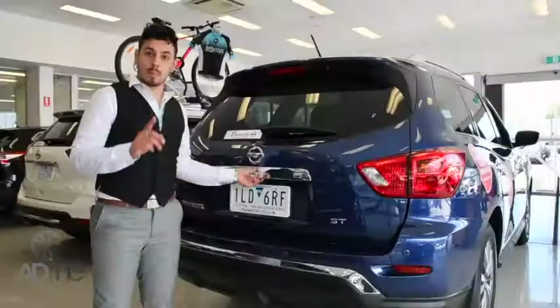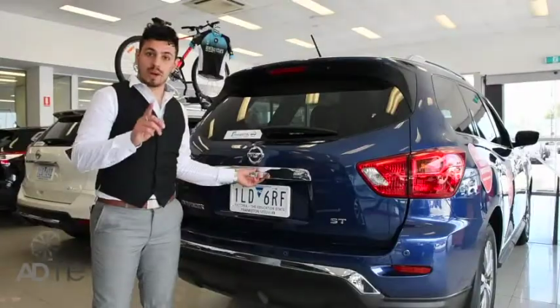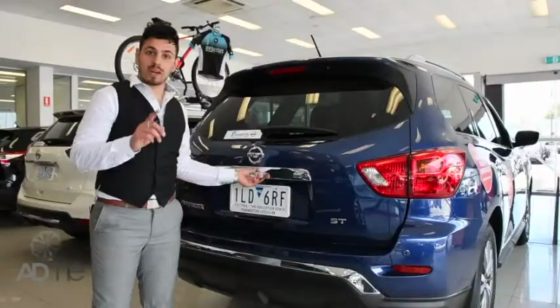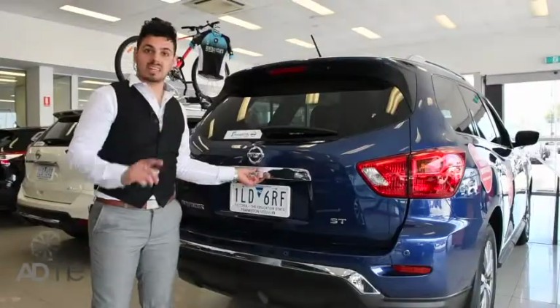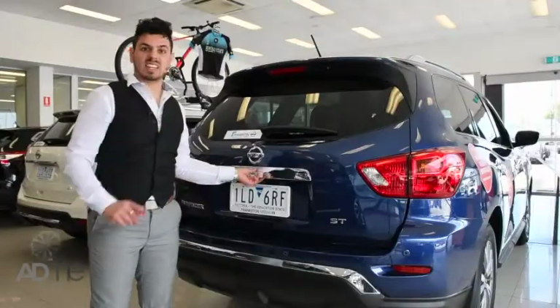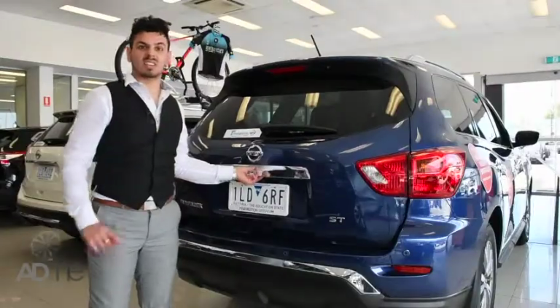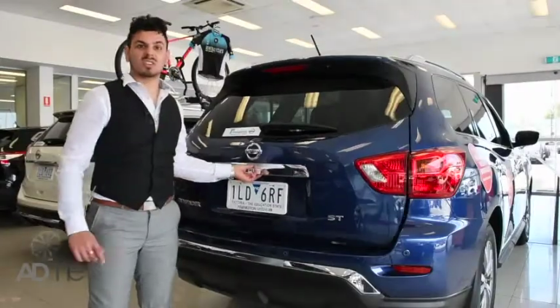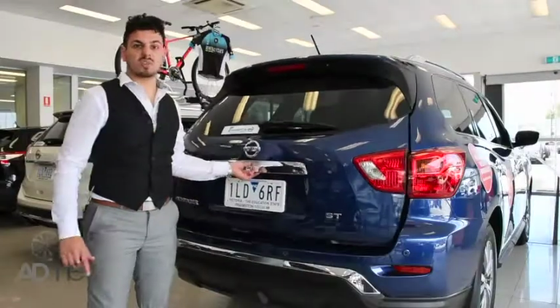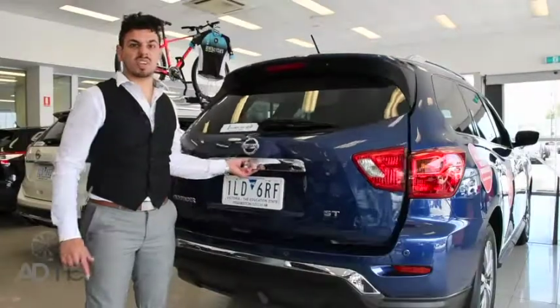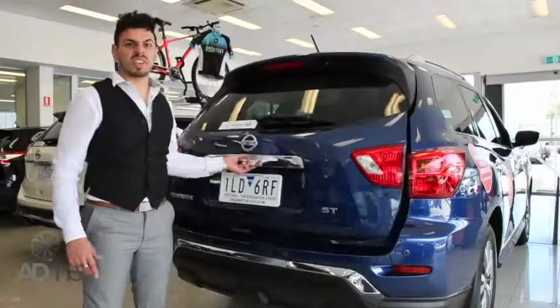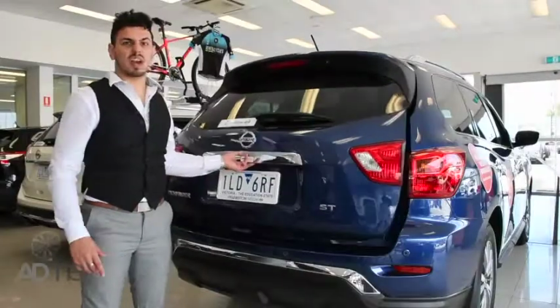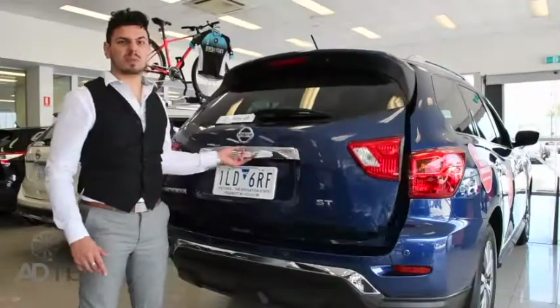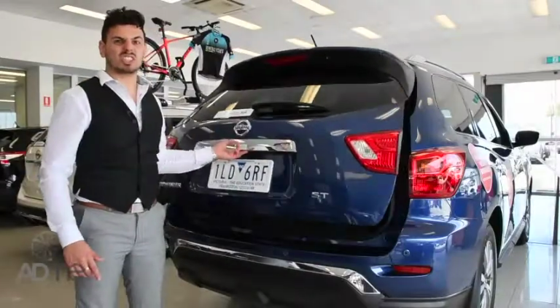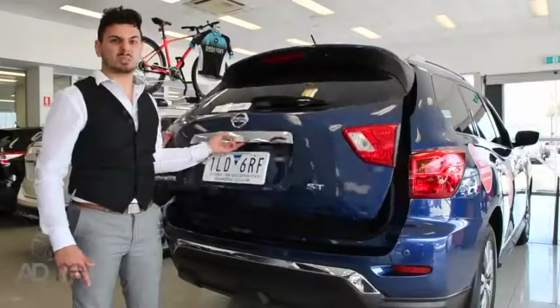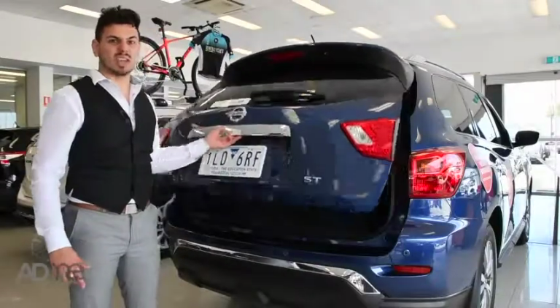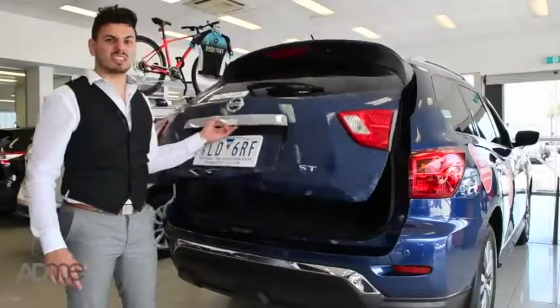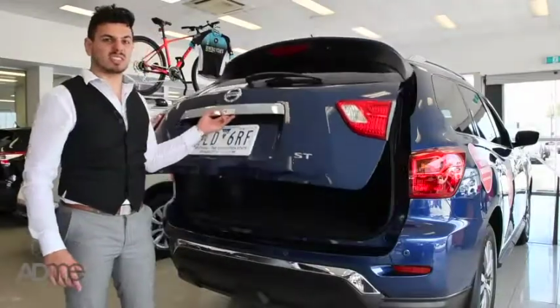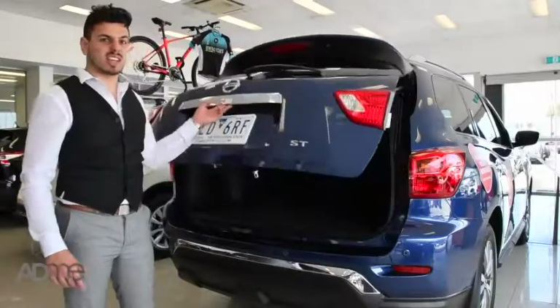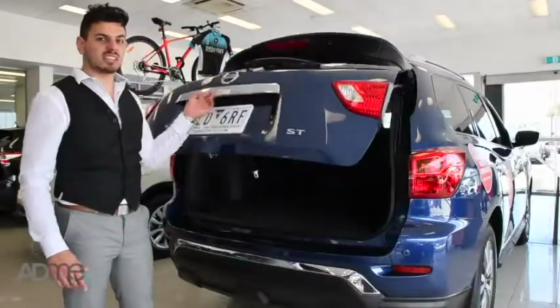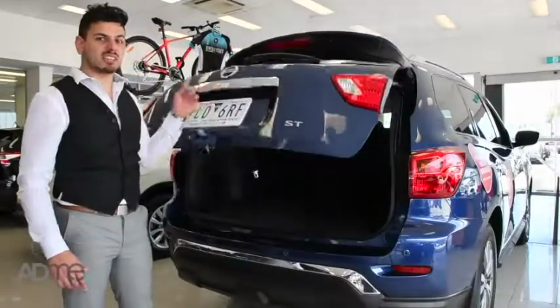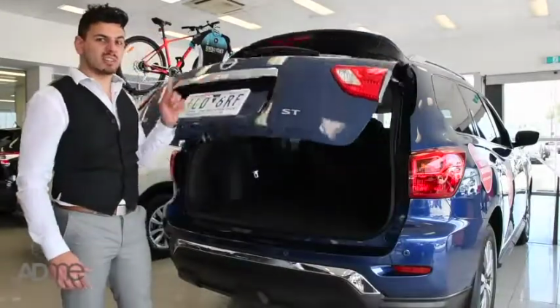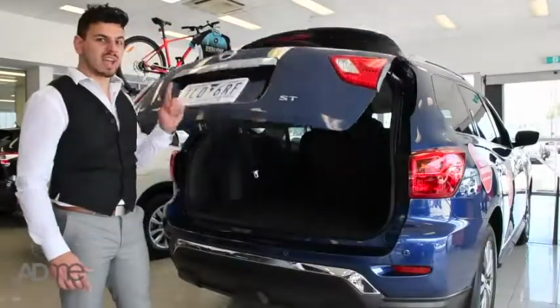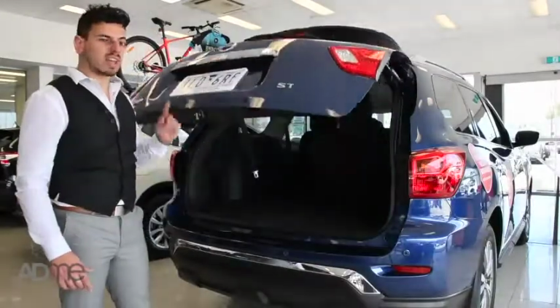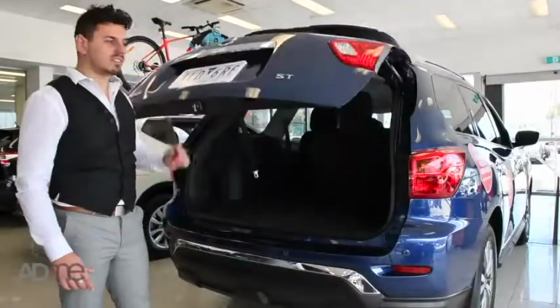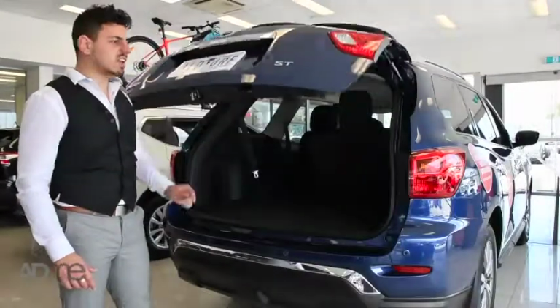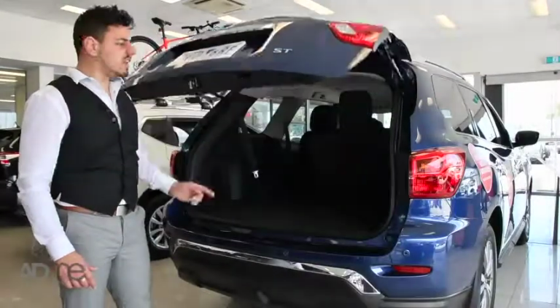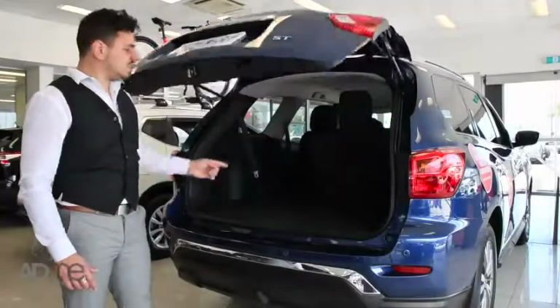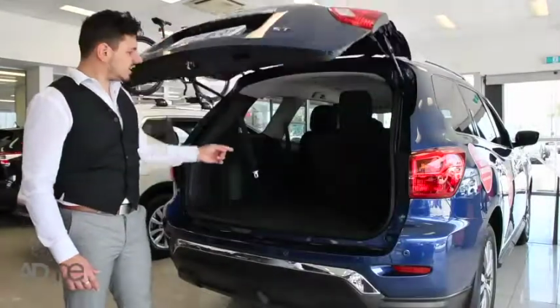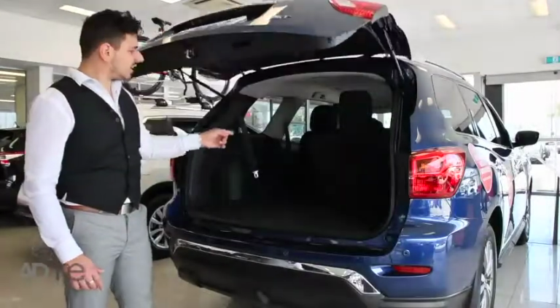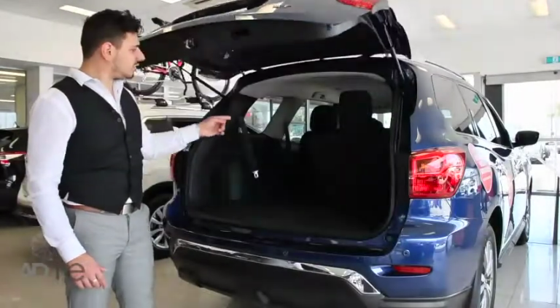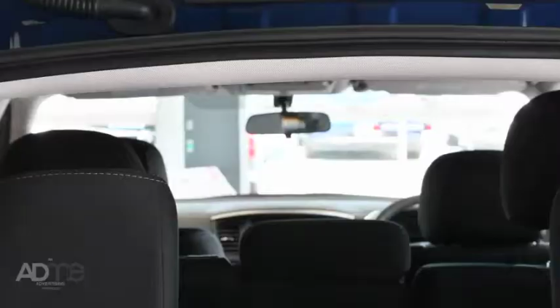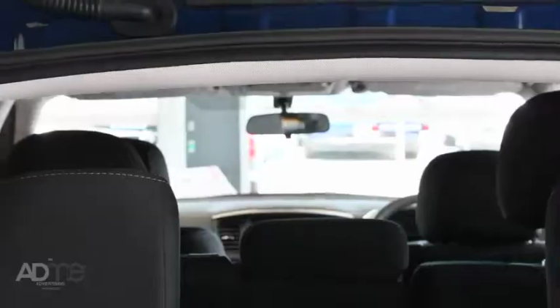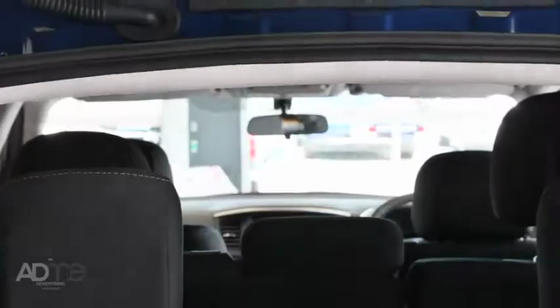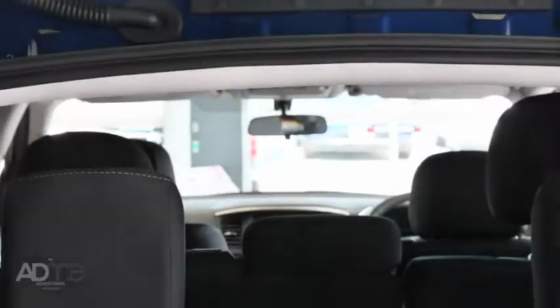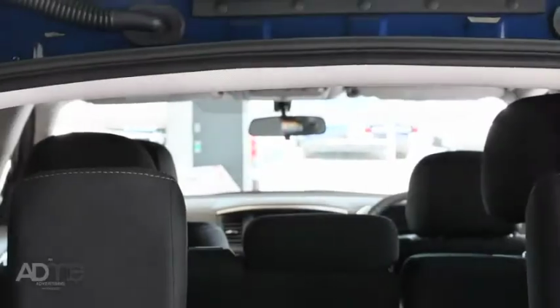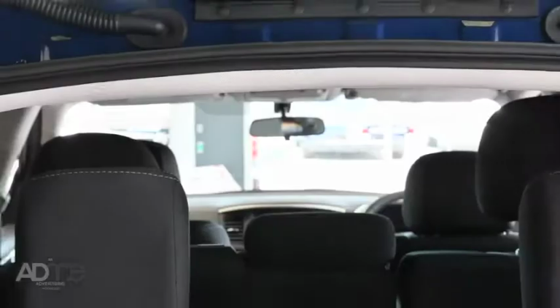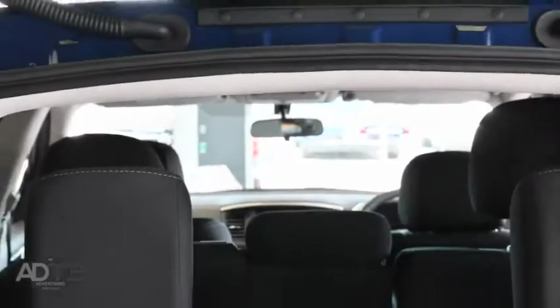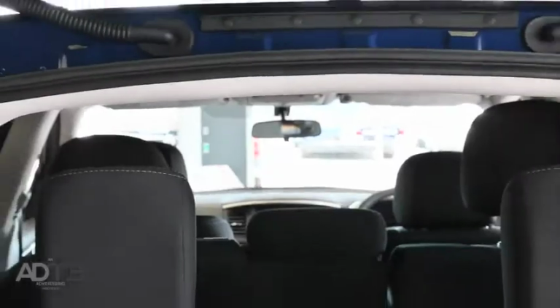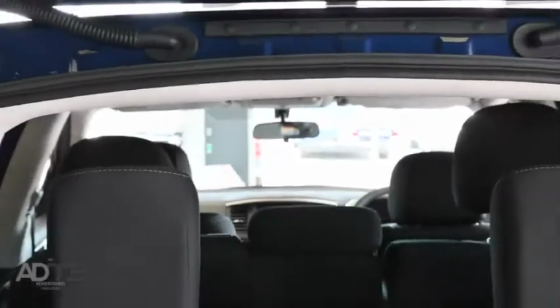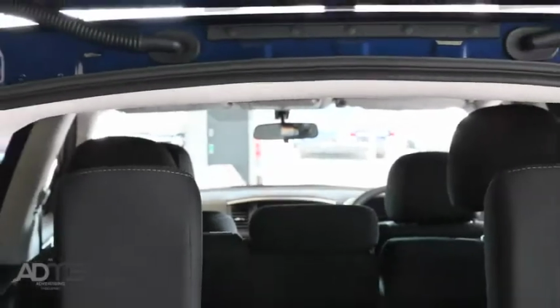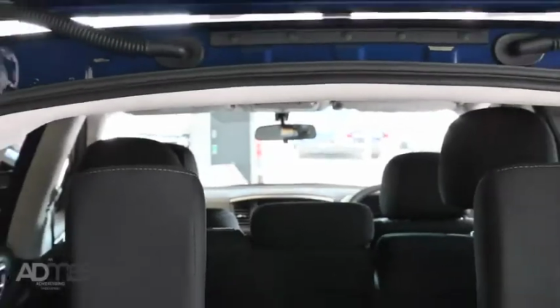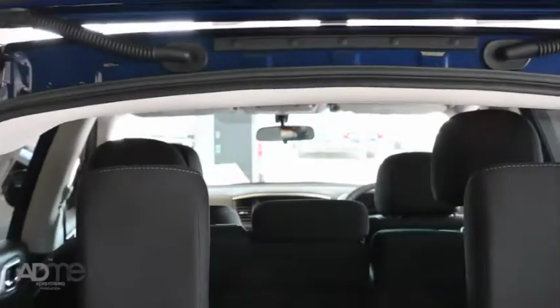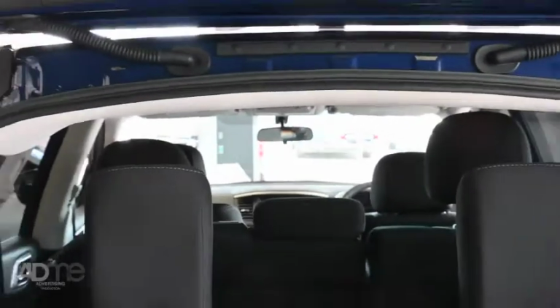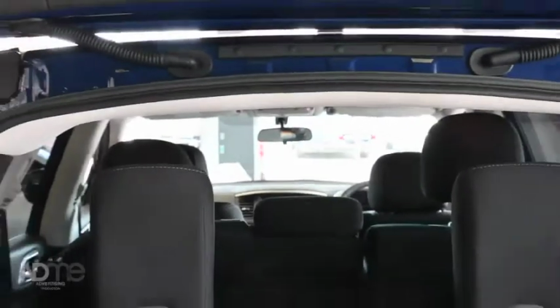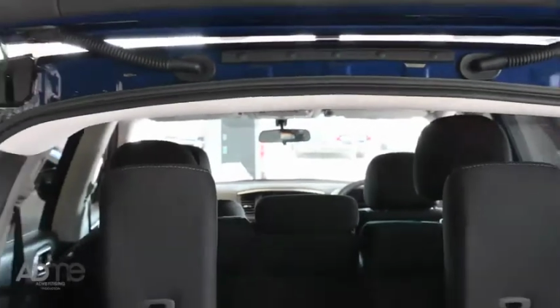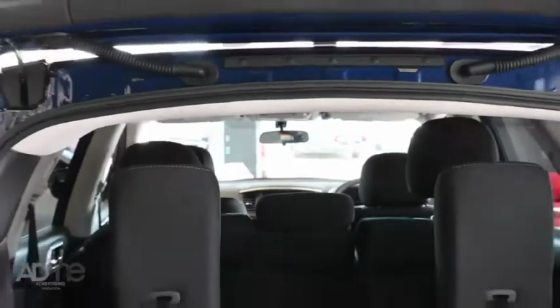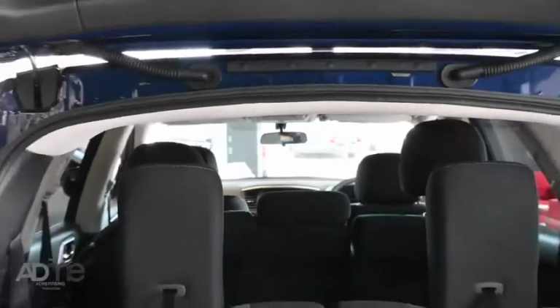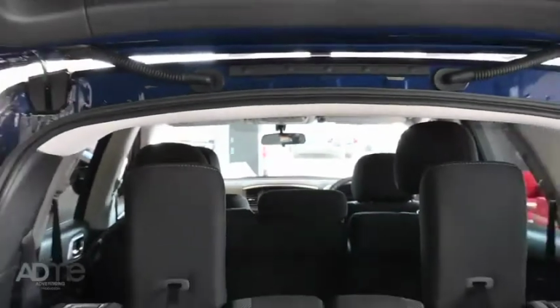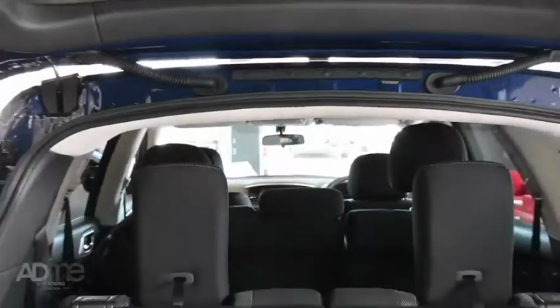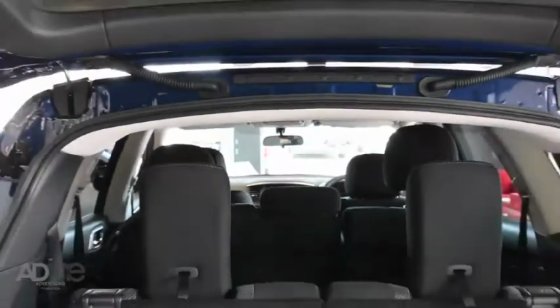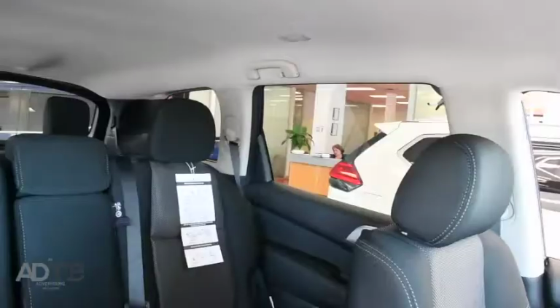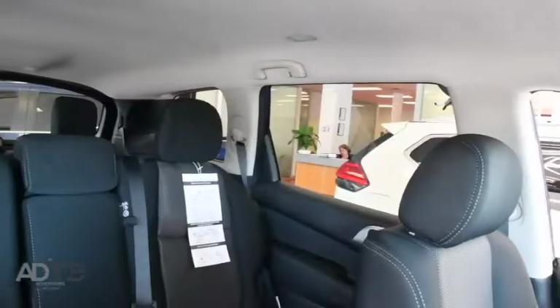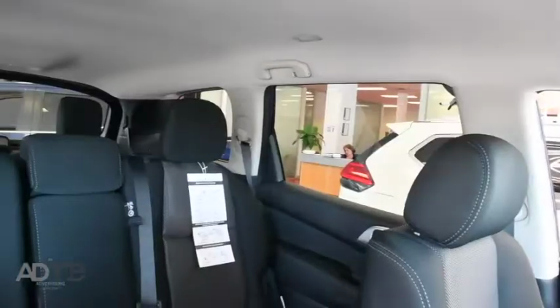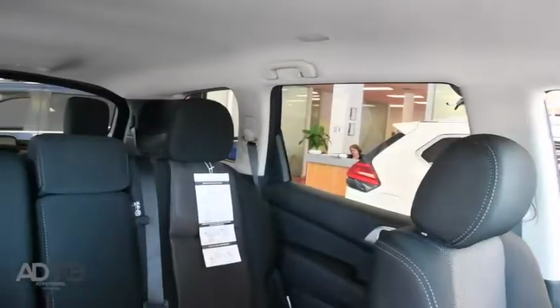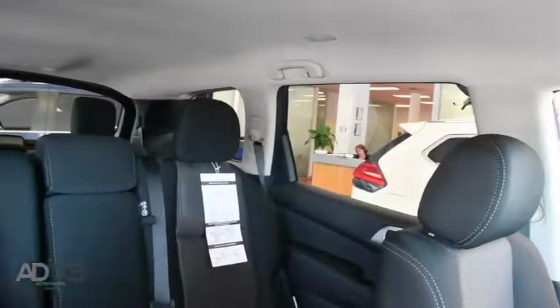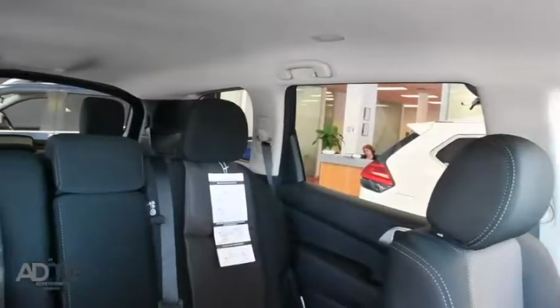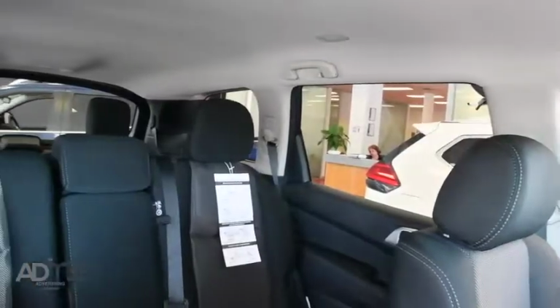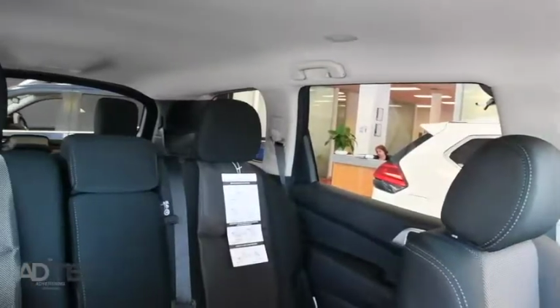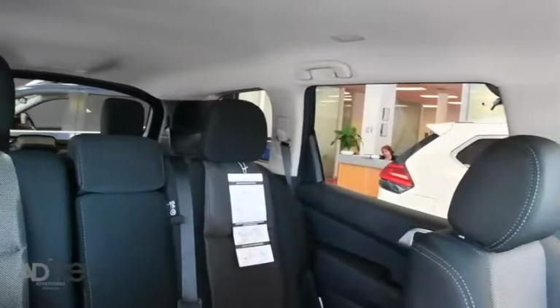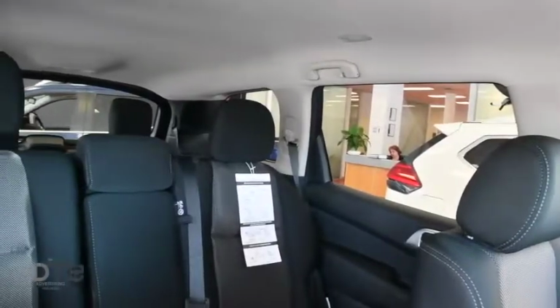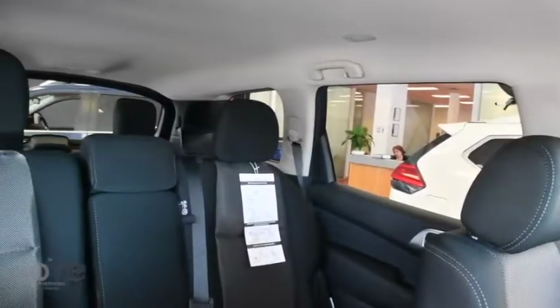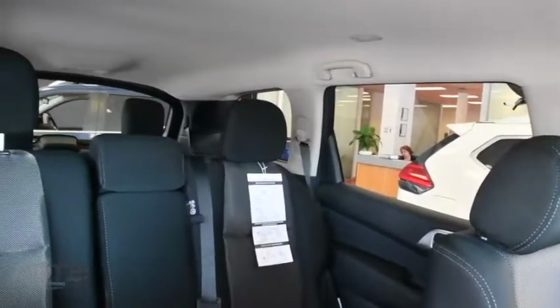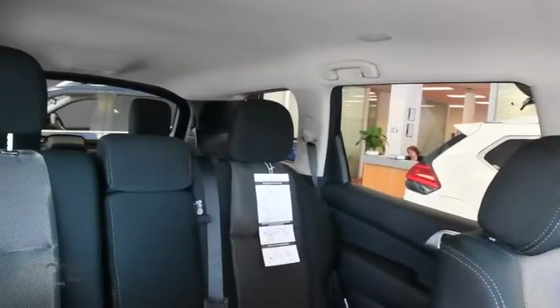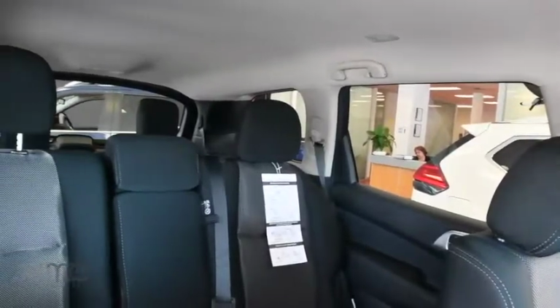But let's not forget how much space this SUV has. Check out those seven adult-sized seats, perfect for stretching out on those long car trips.